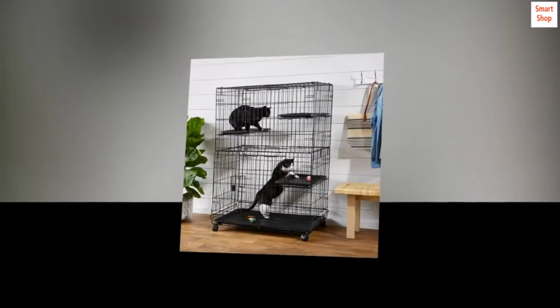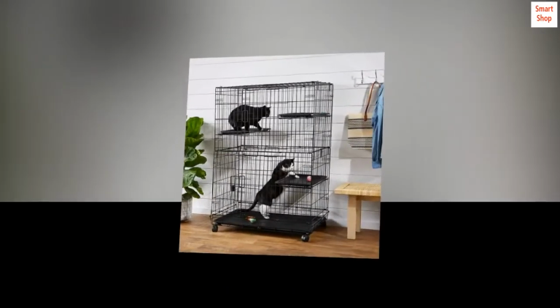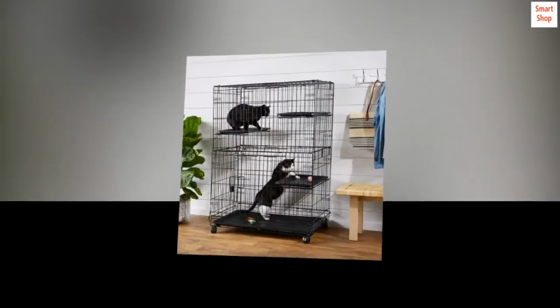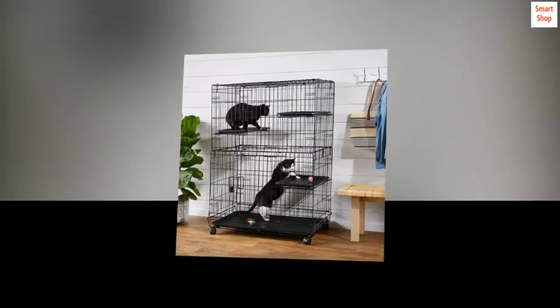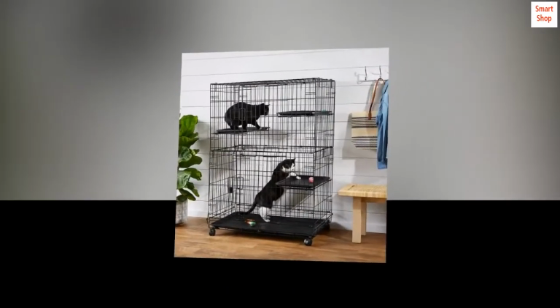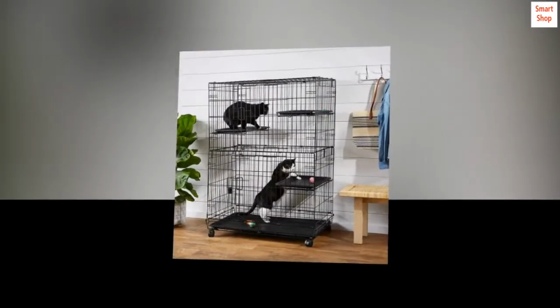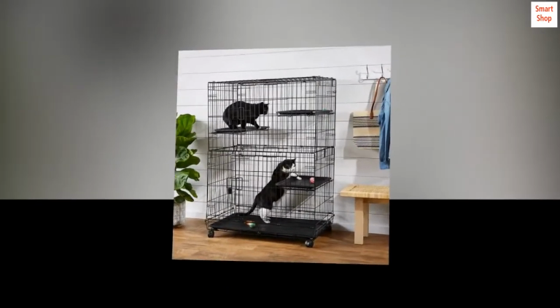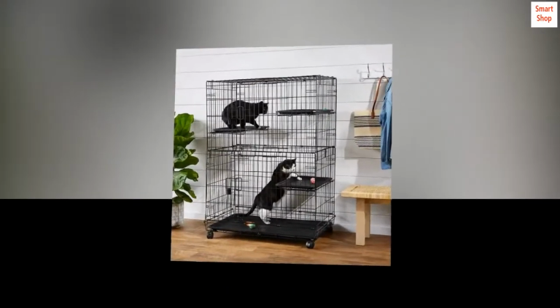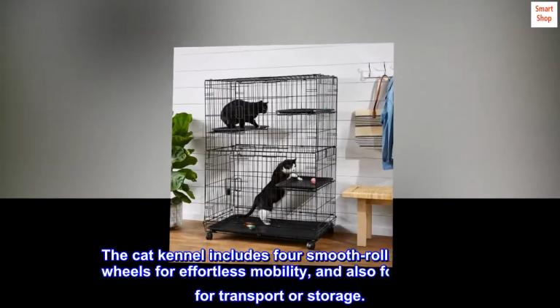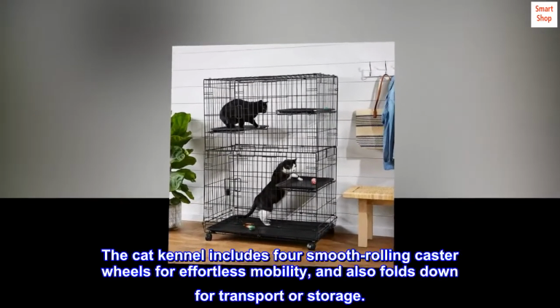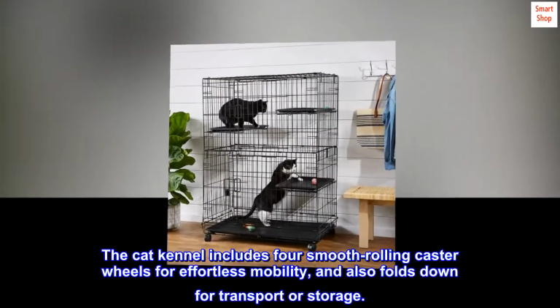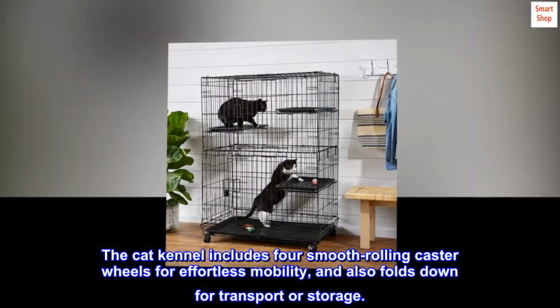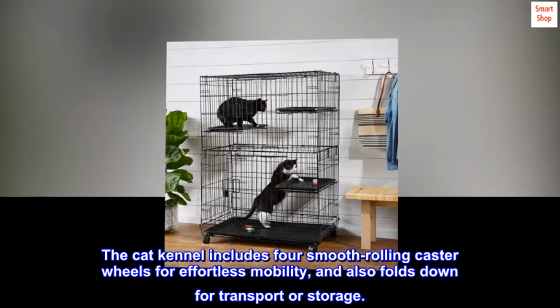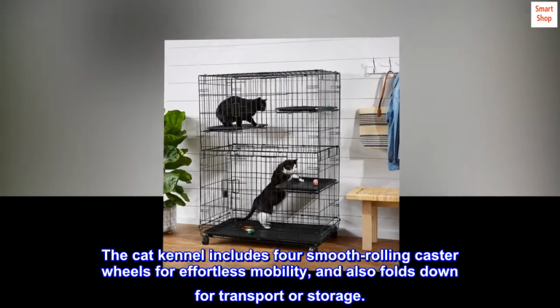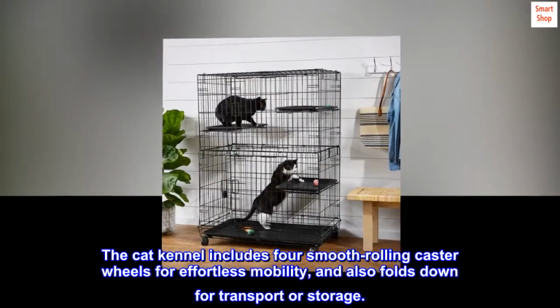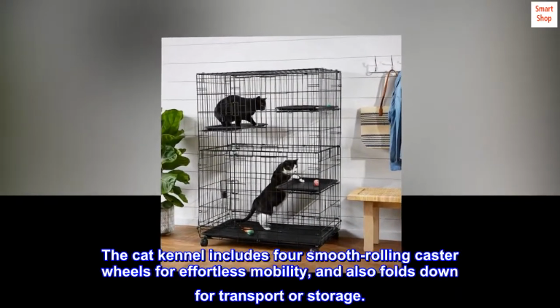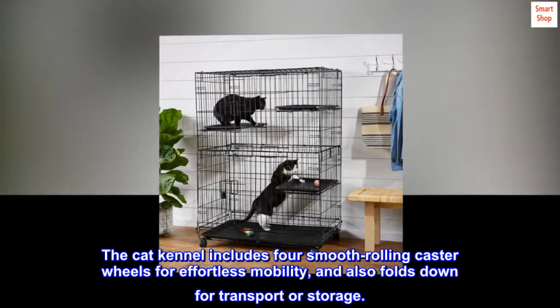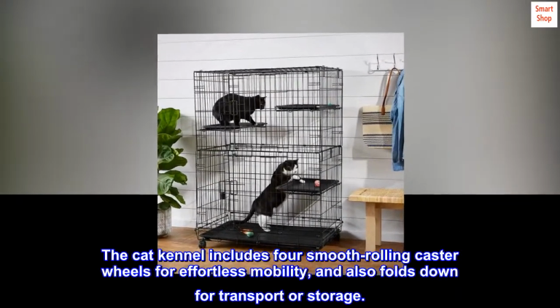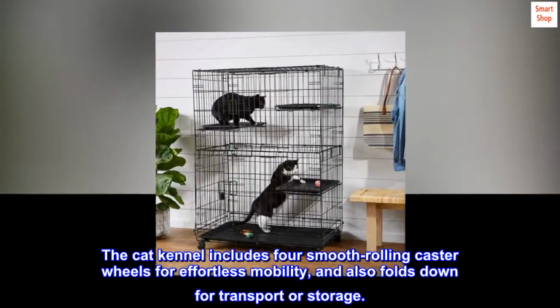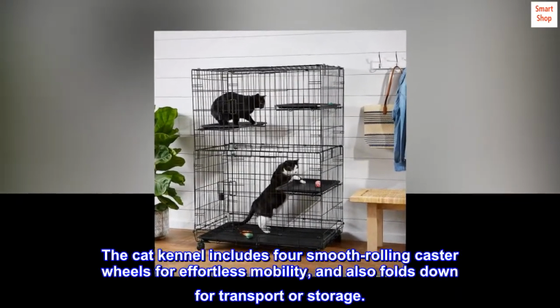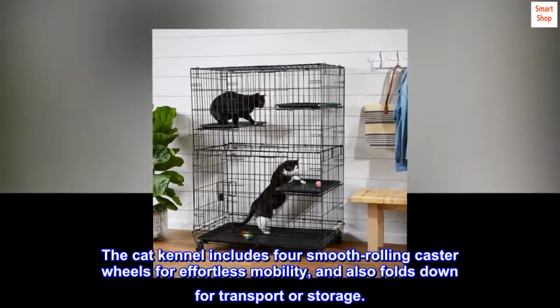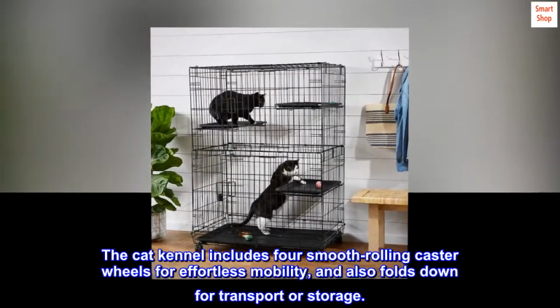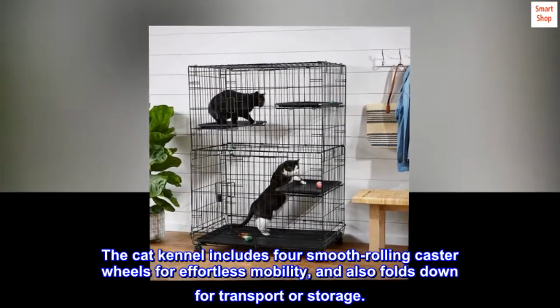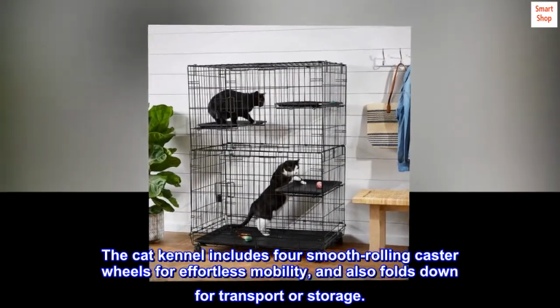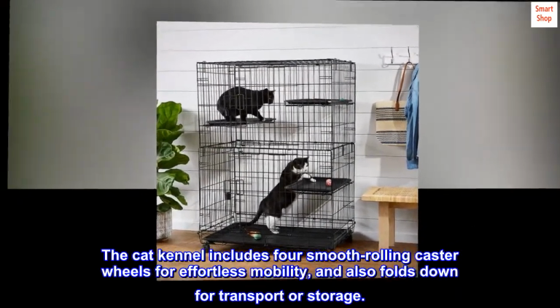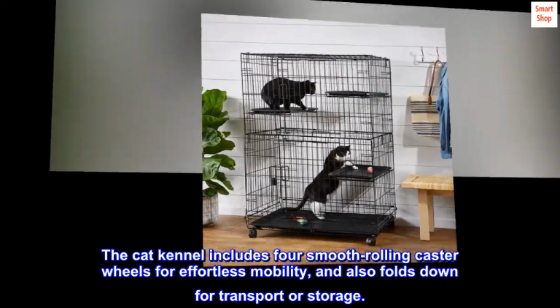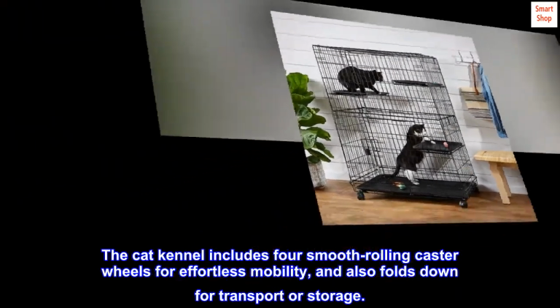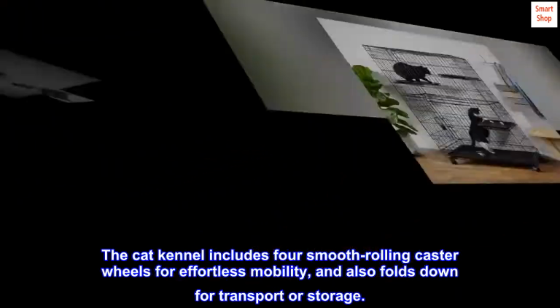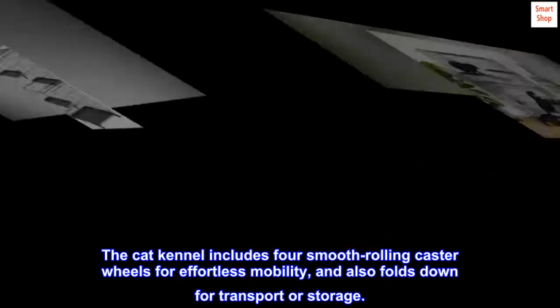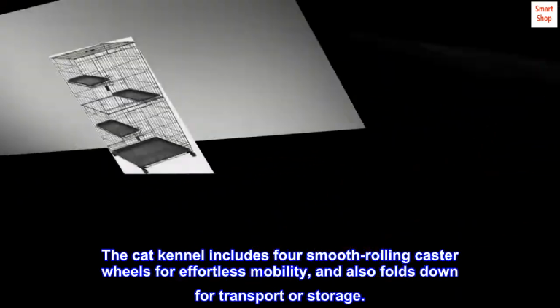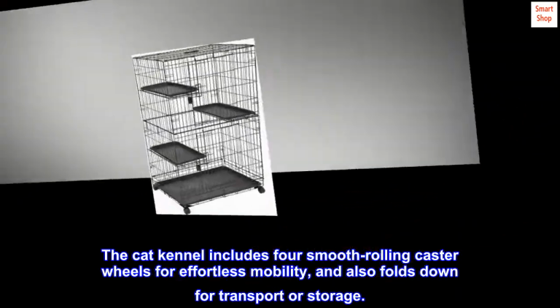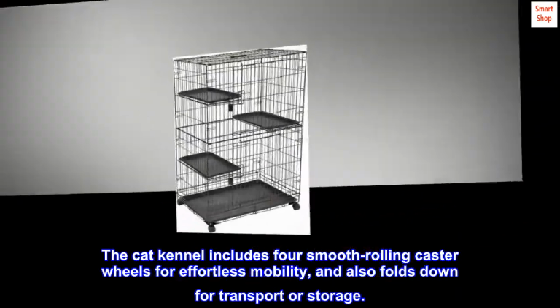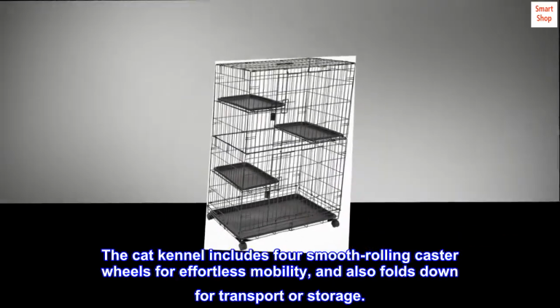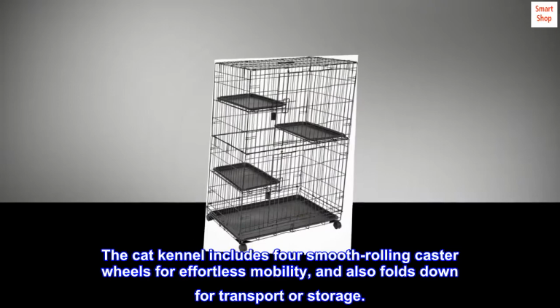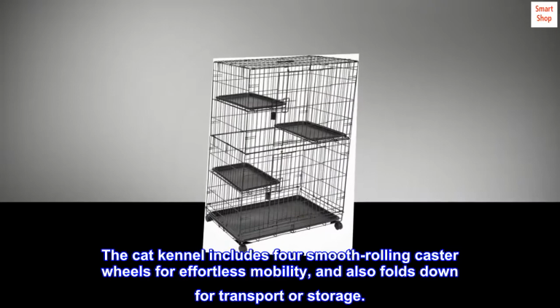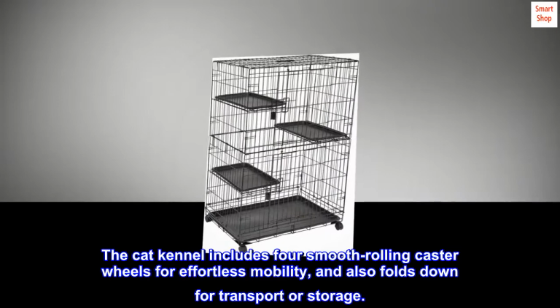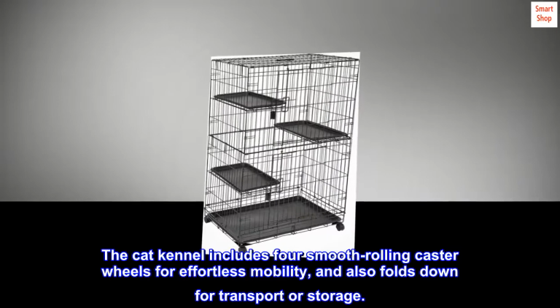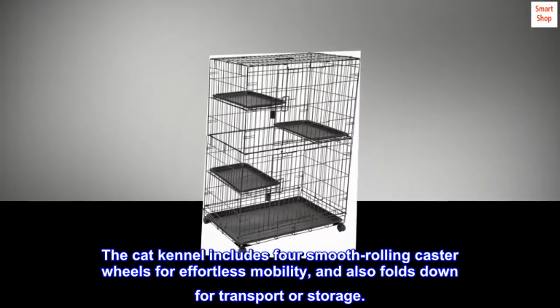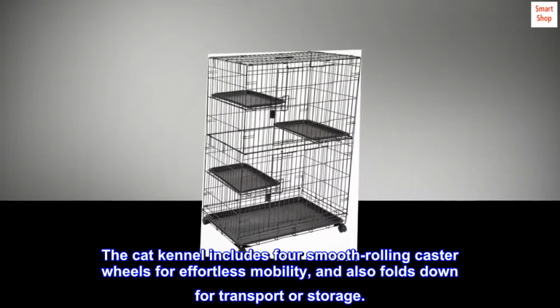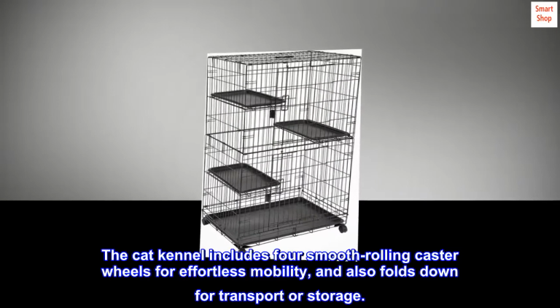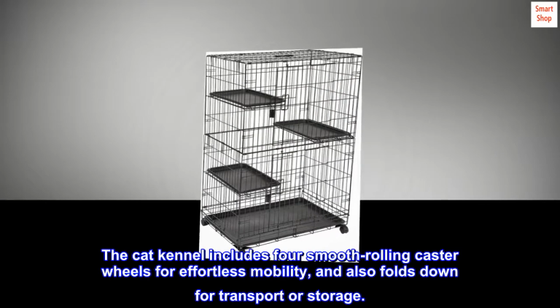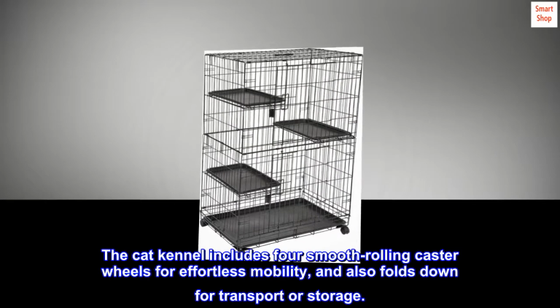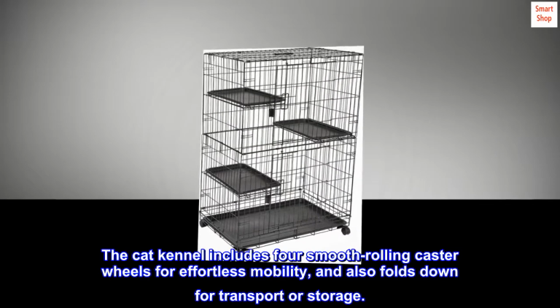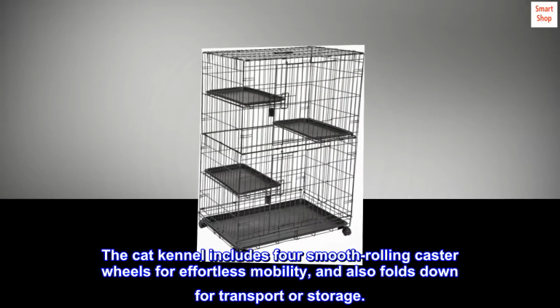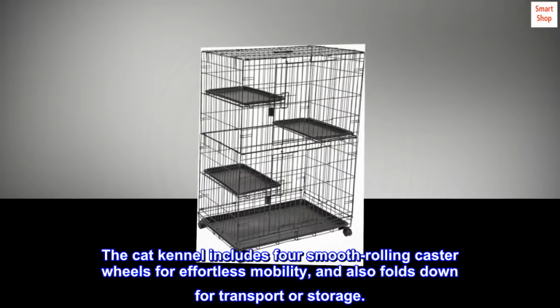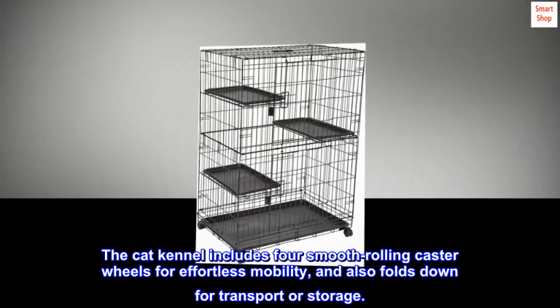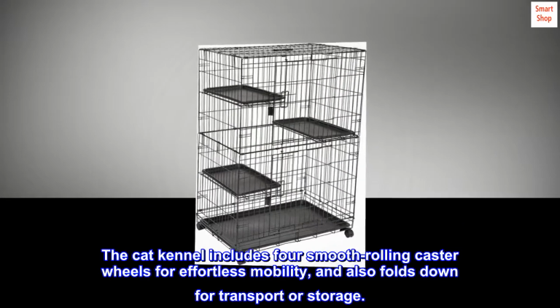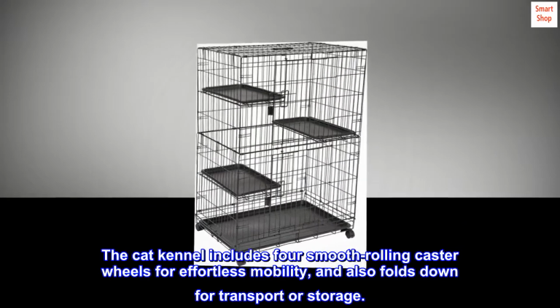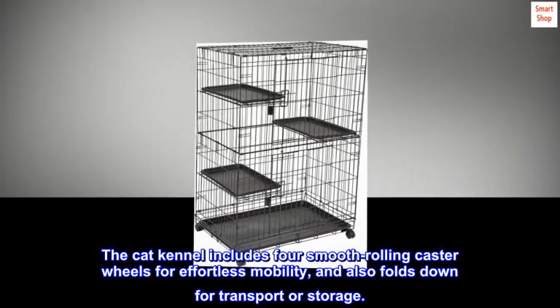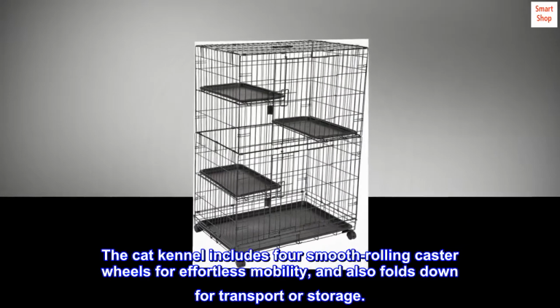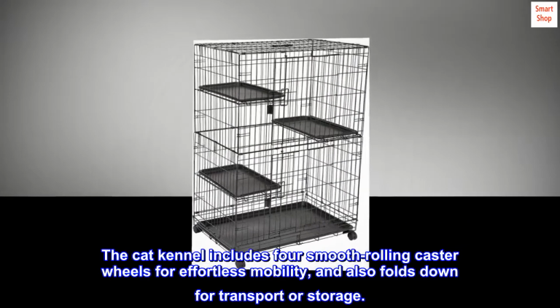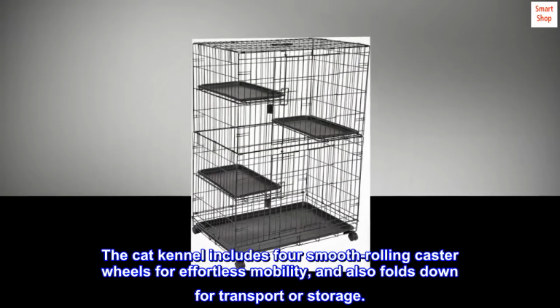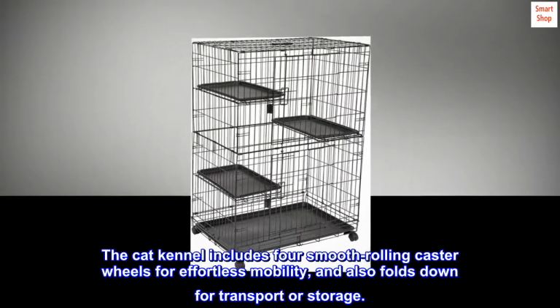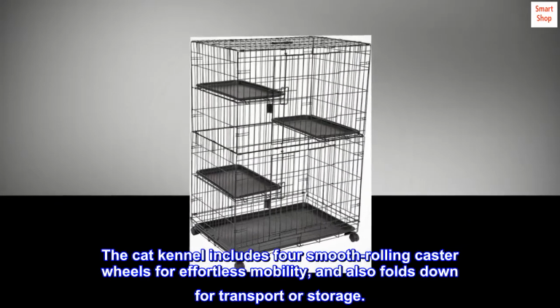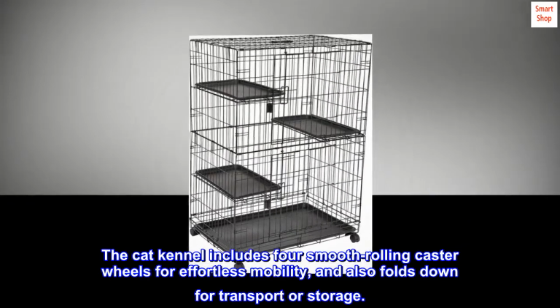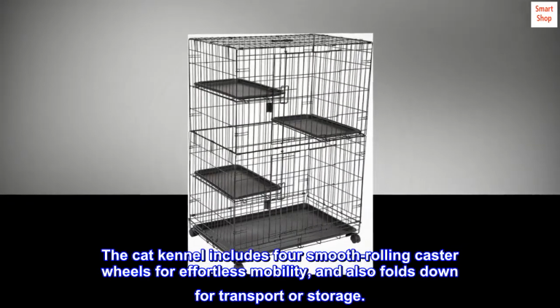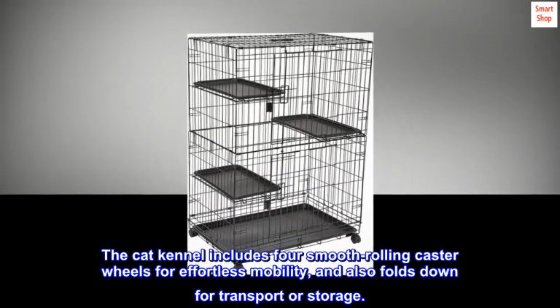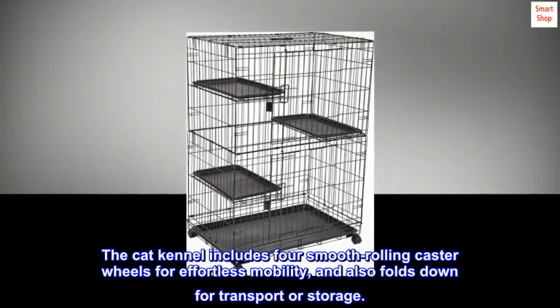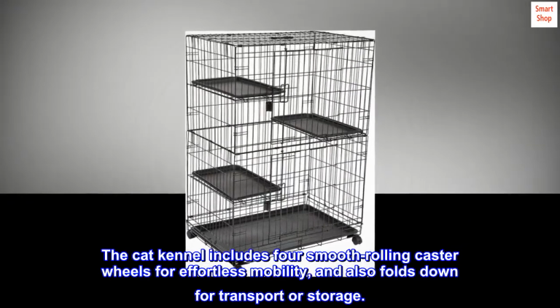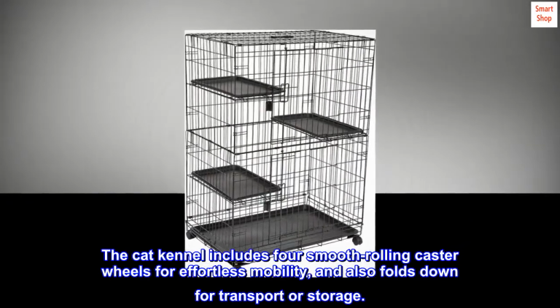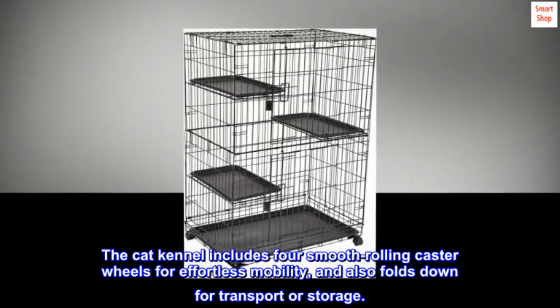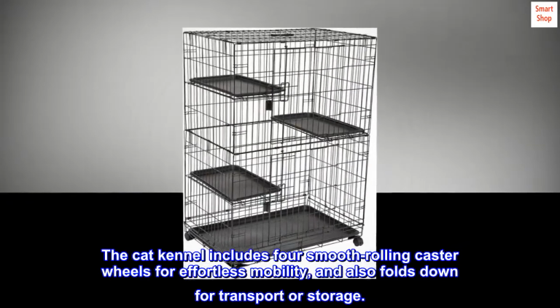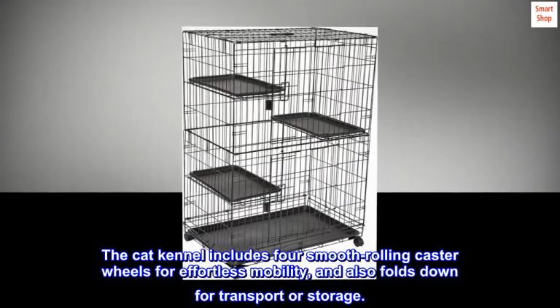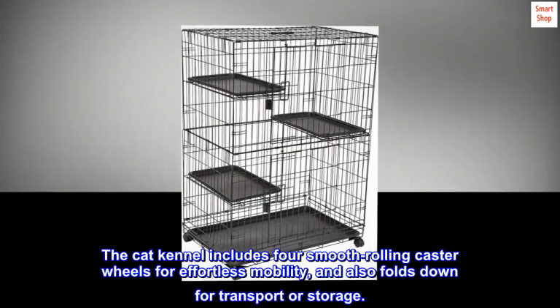Mobile and collapsible: the cat kennel includes four smooth-rolling caster wheels for effortless mobility, and also folds down for transport or storage.